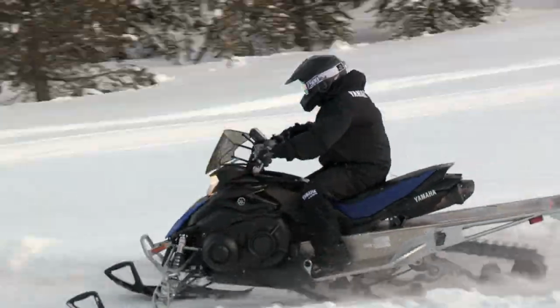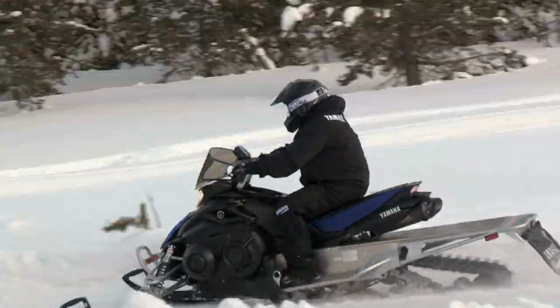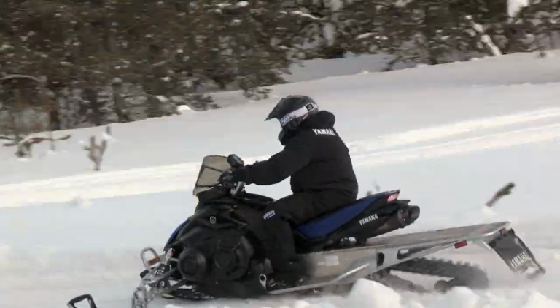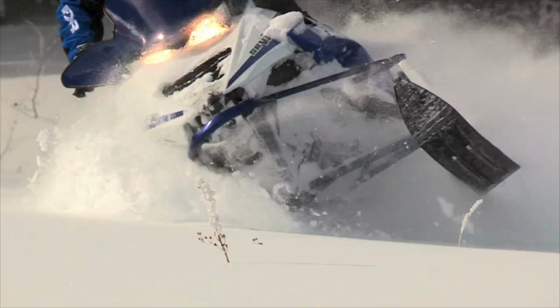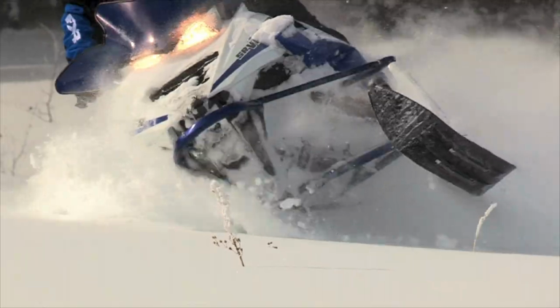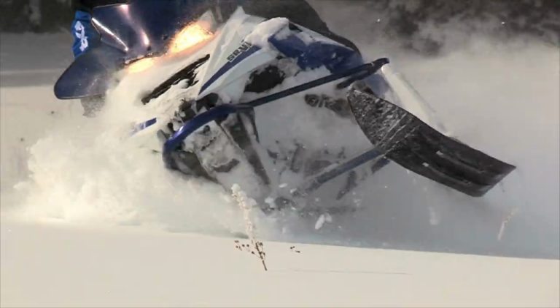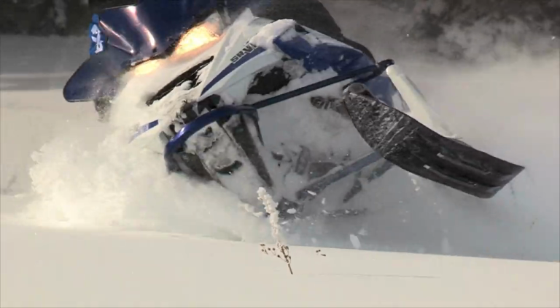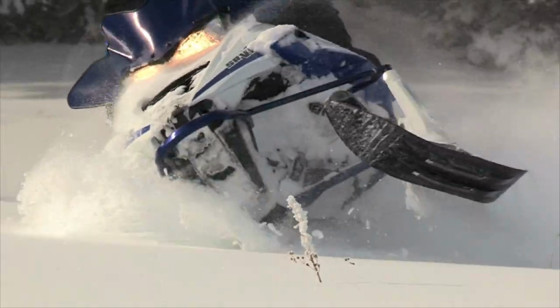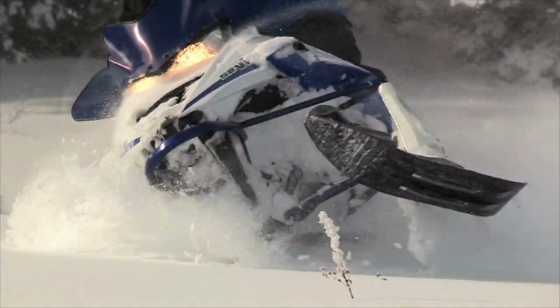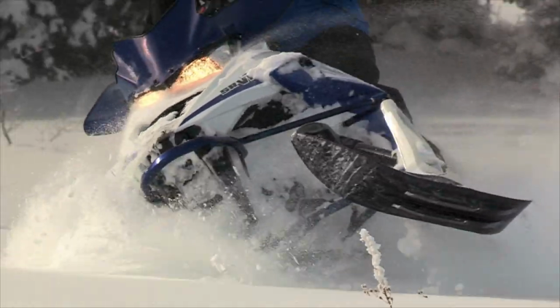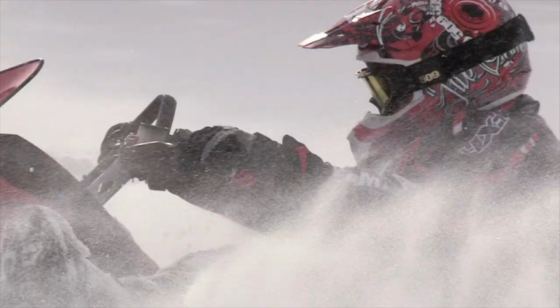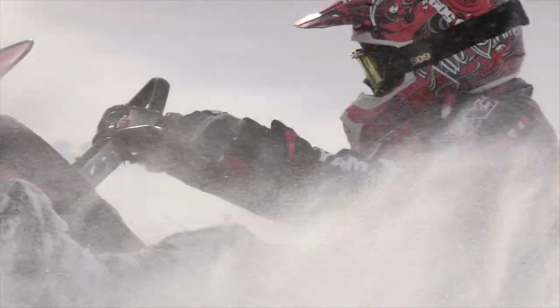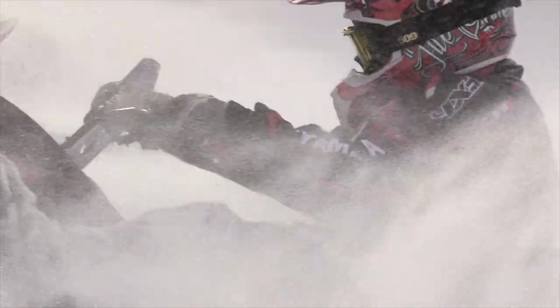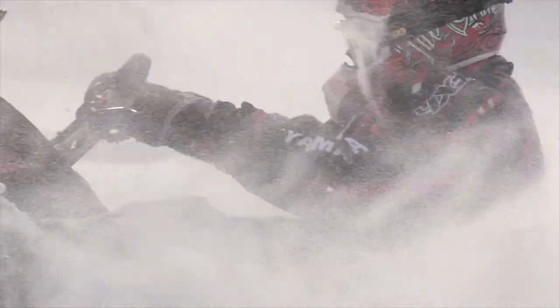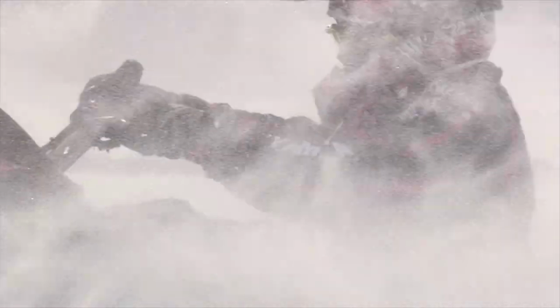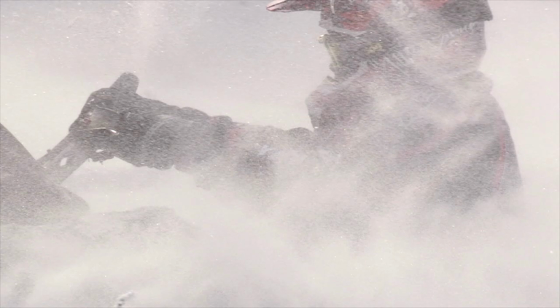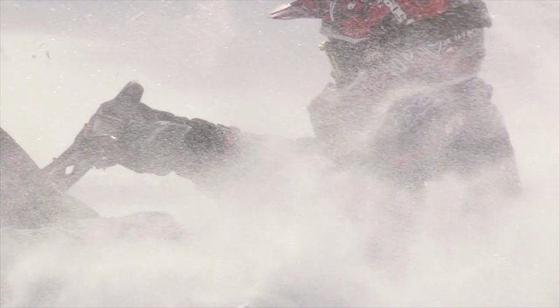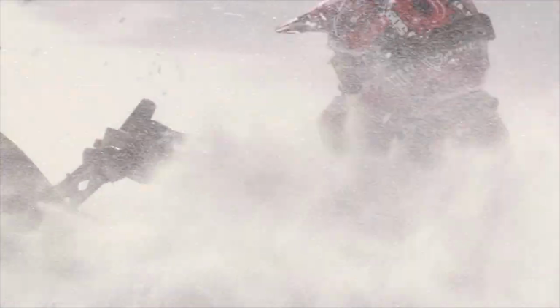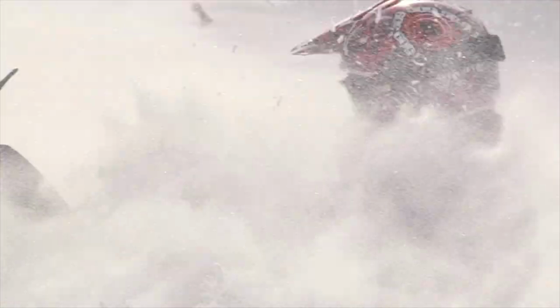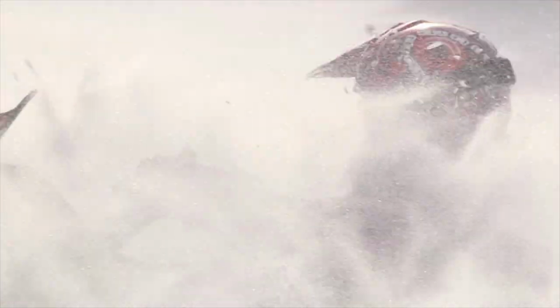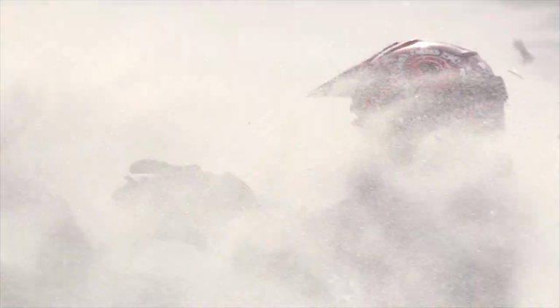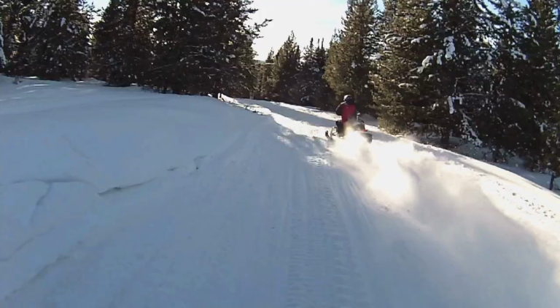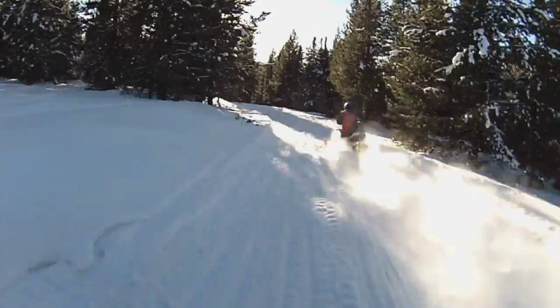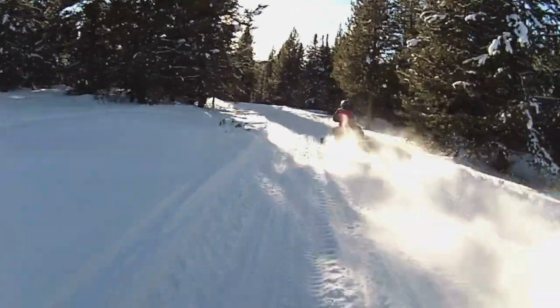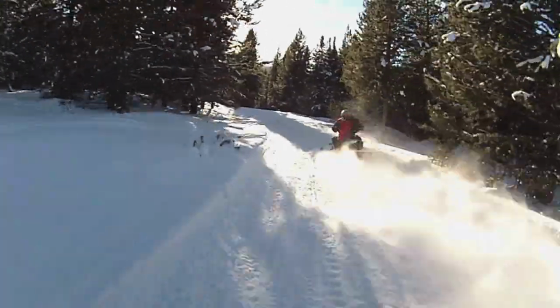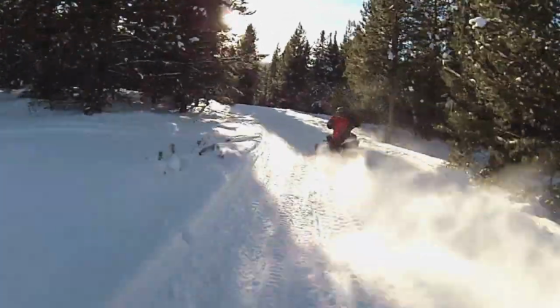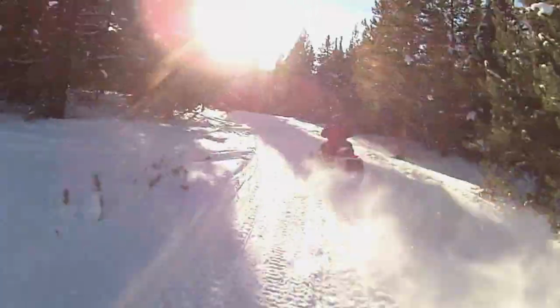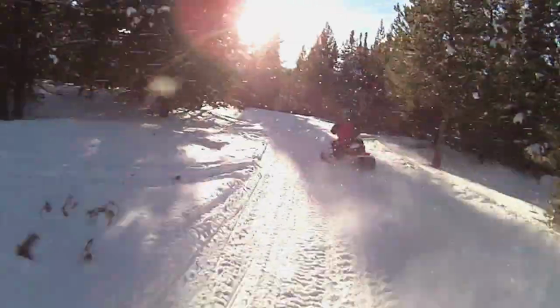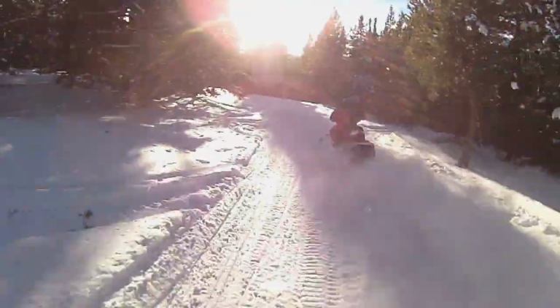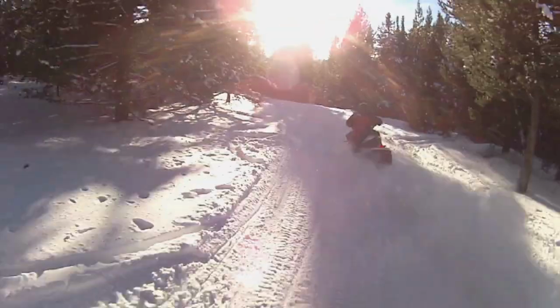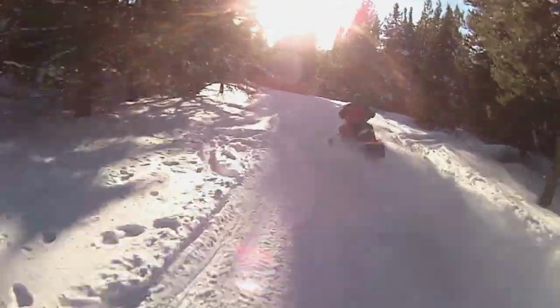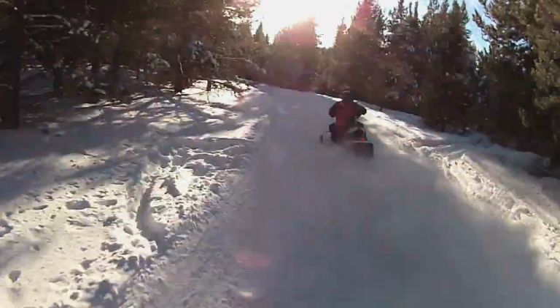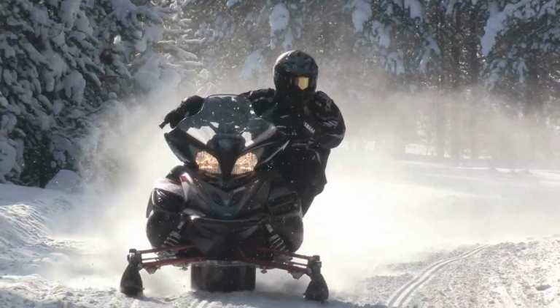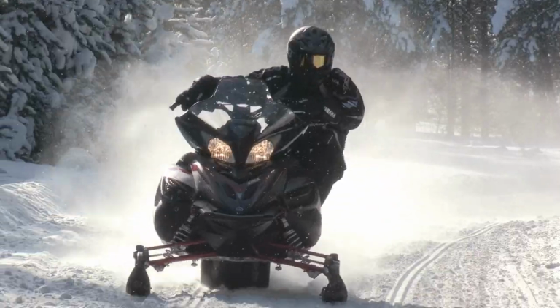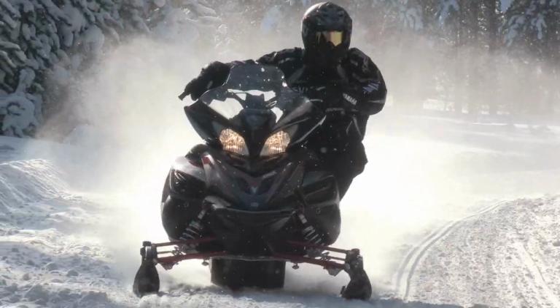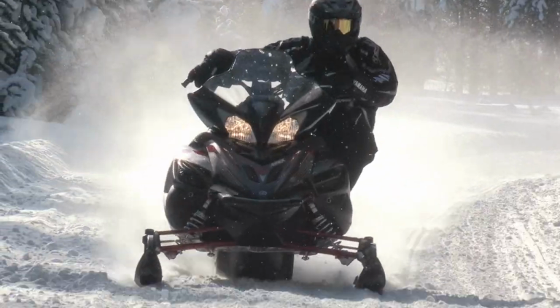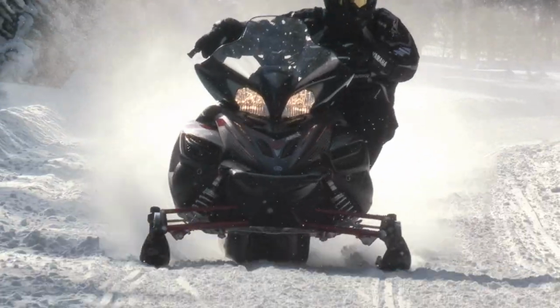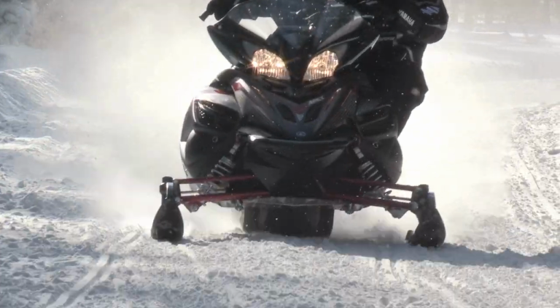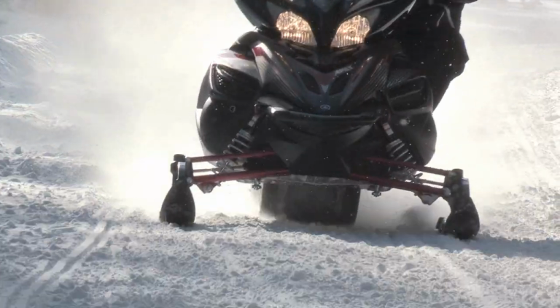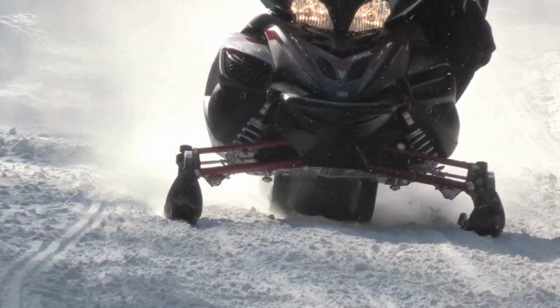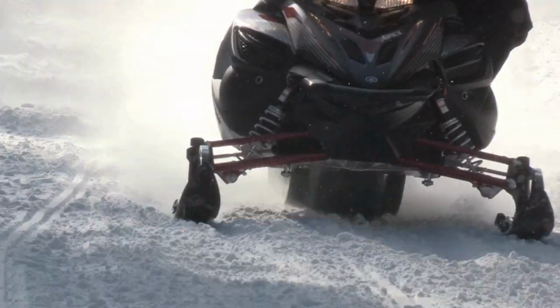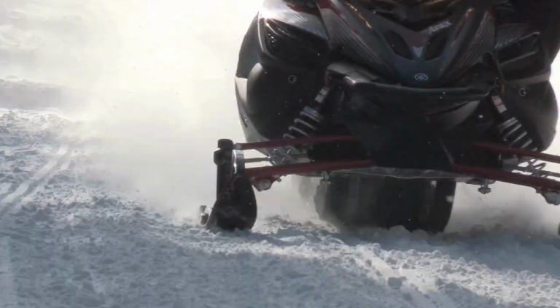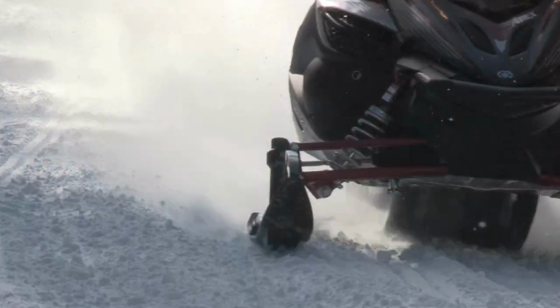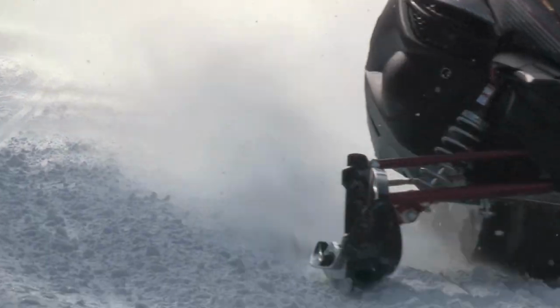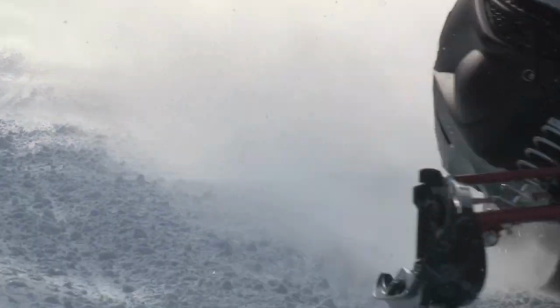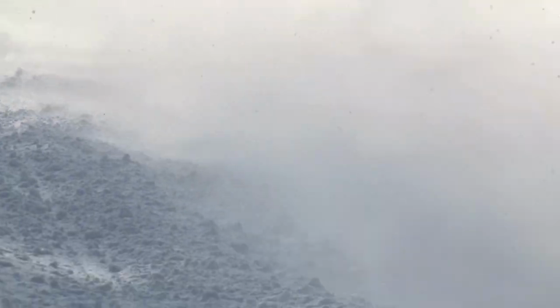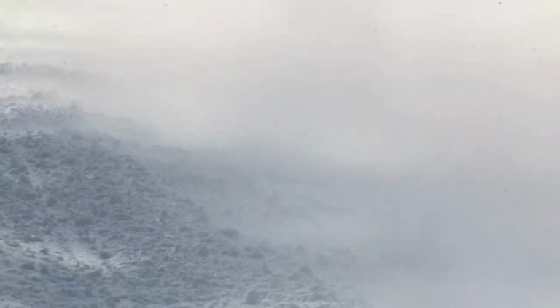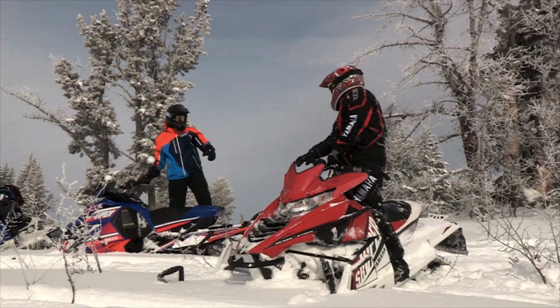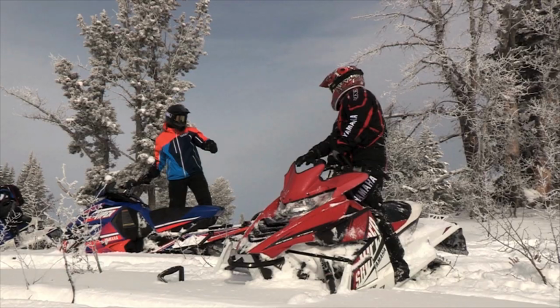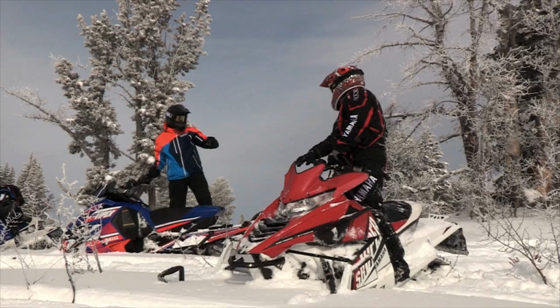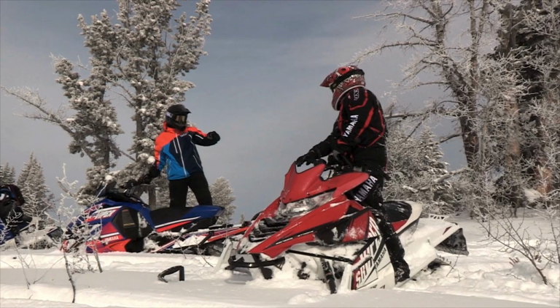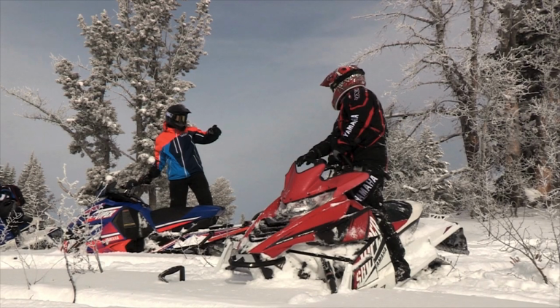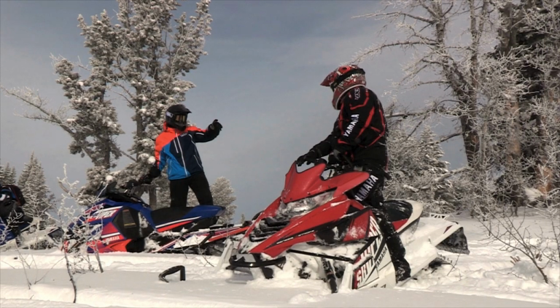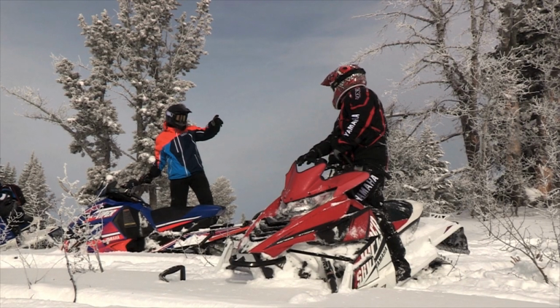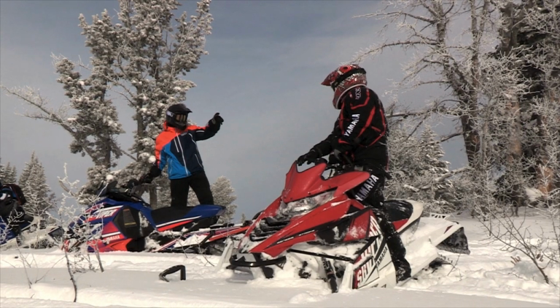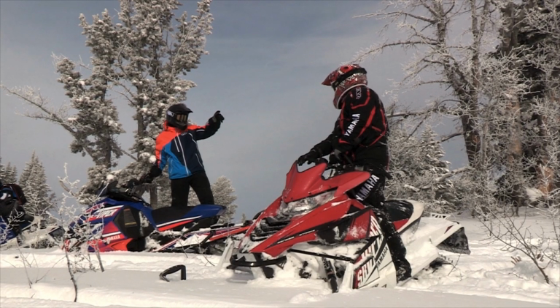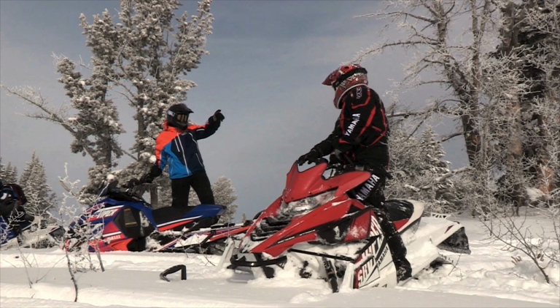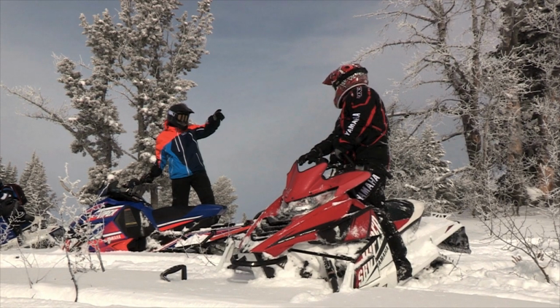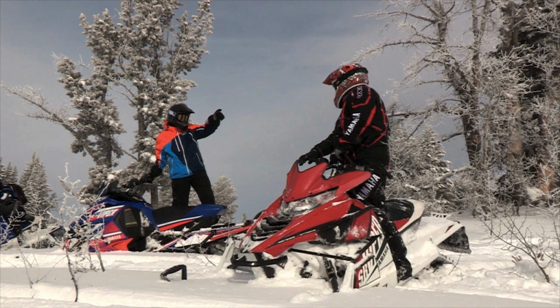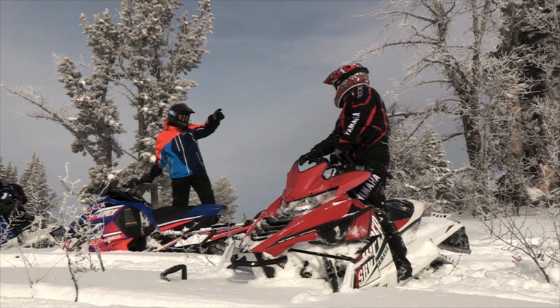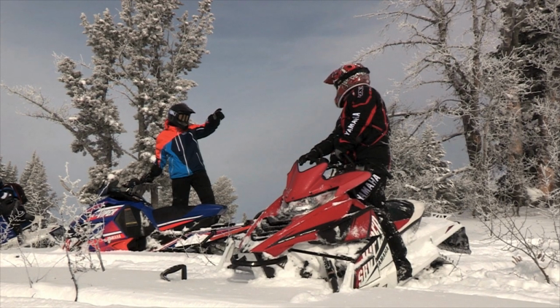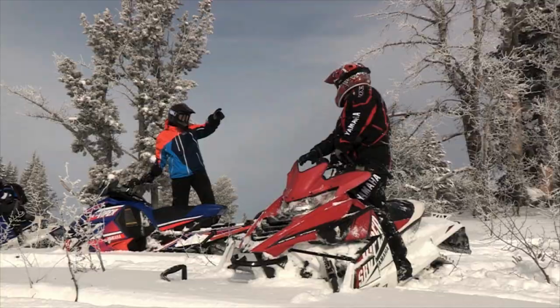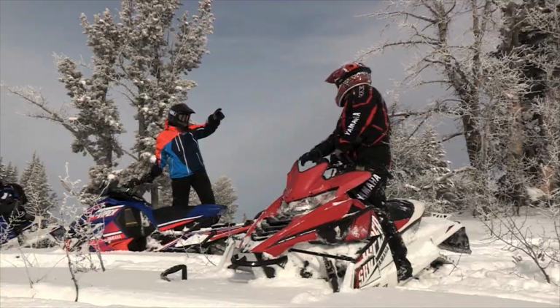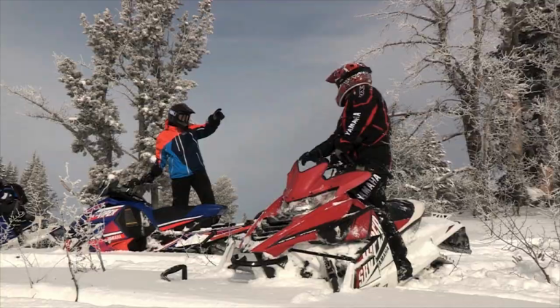Powder. Sugar. Choppy. Packed. Snow comes in many different forms.